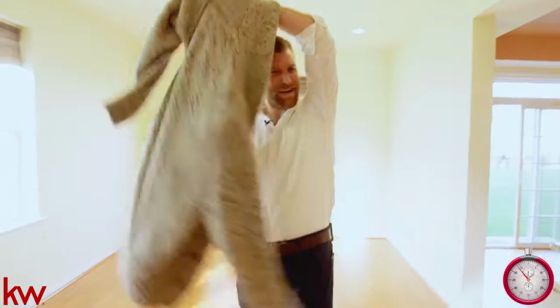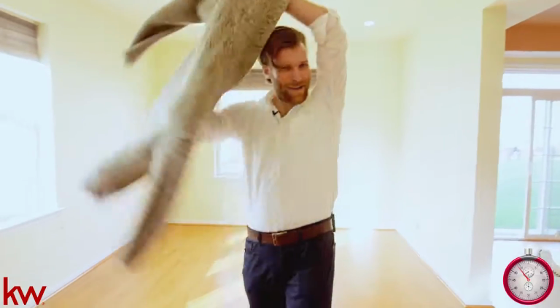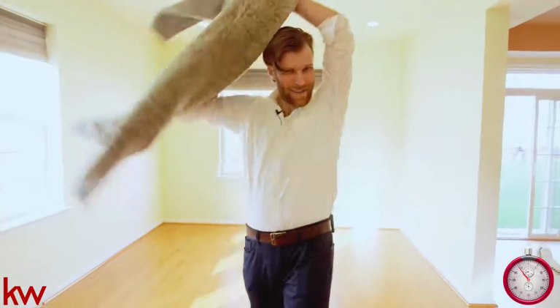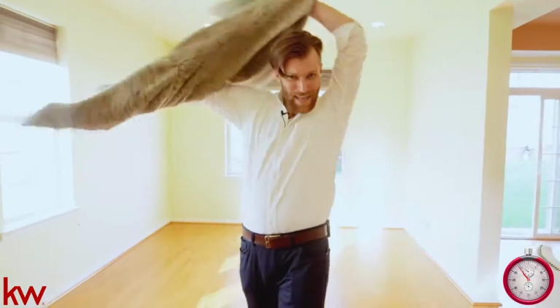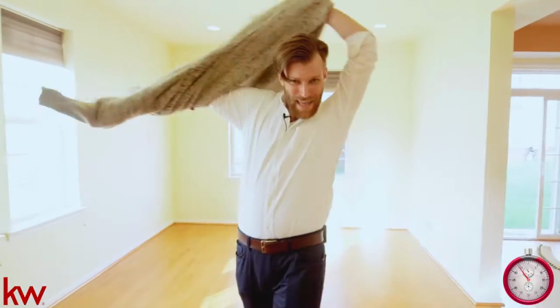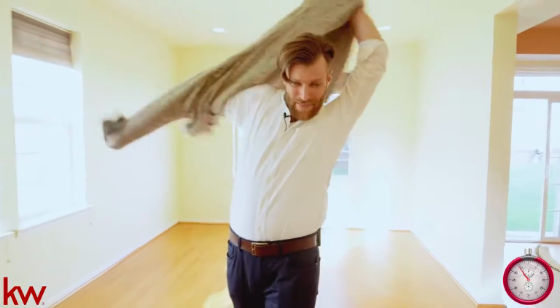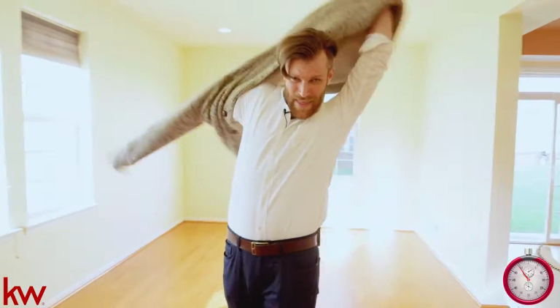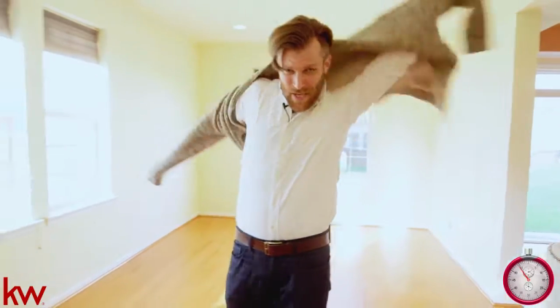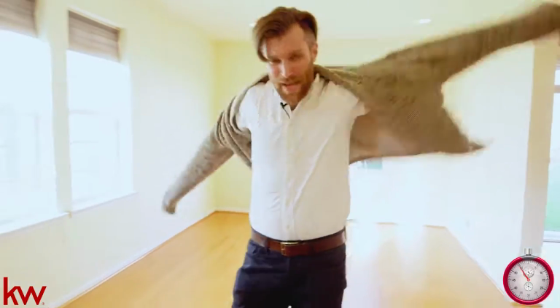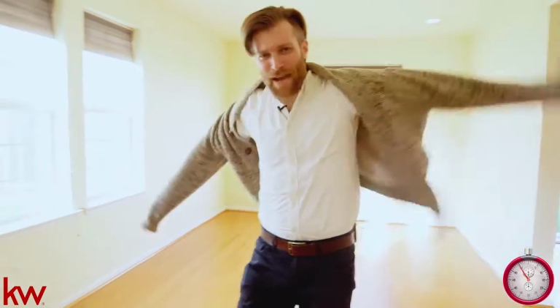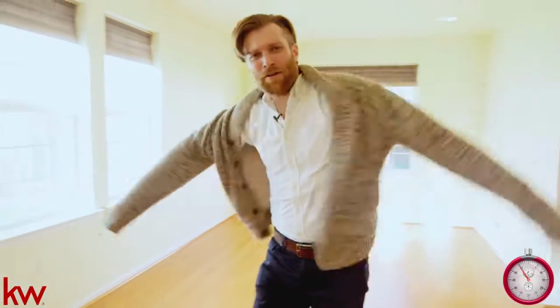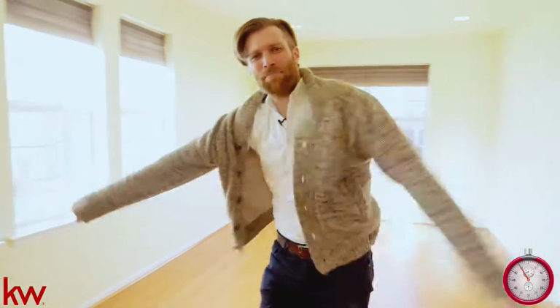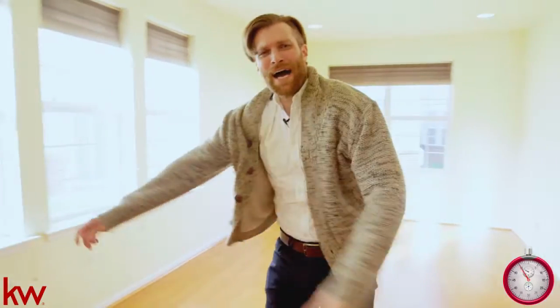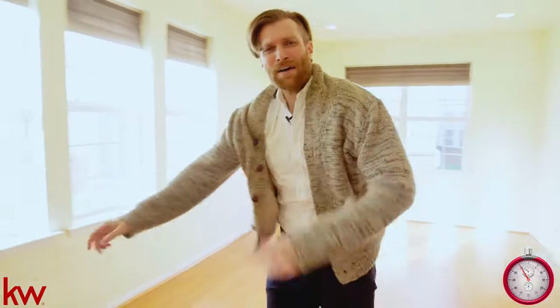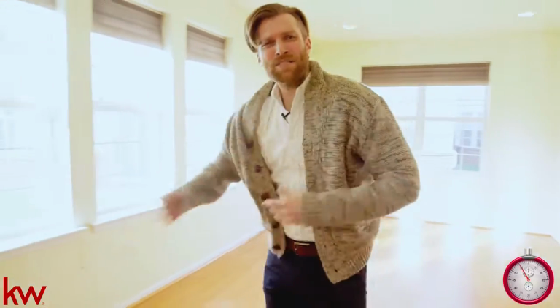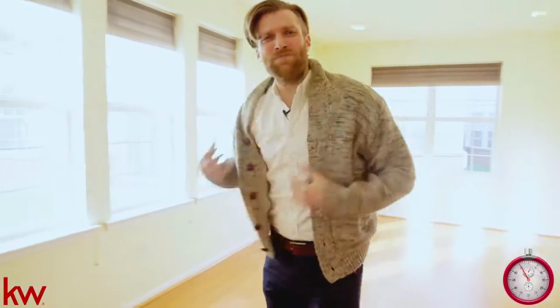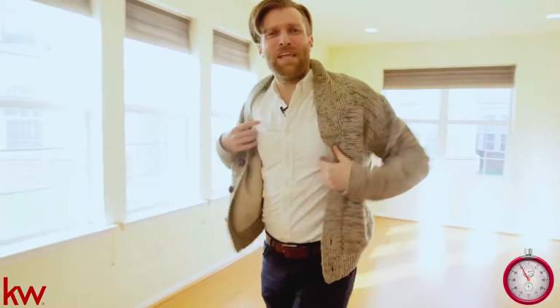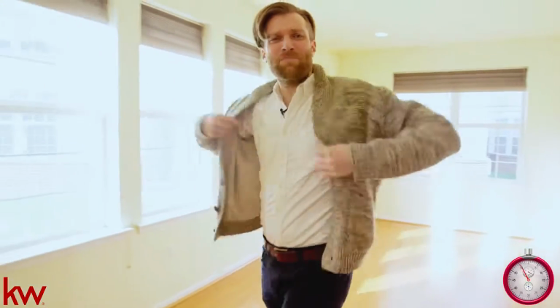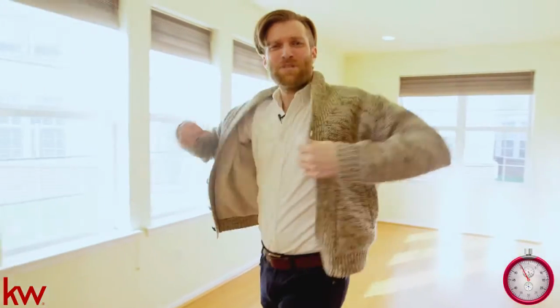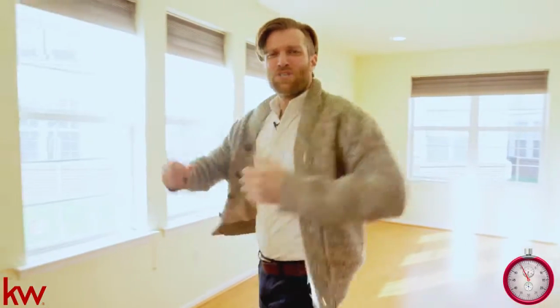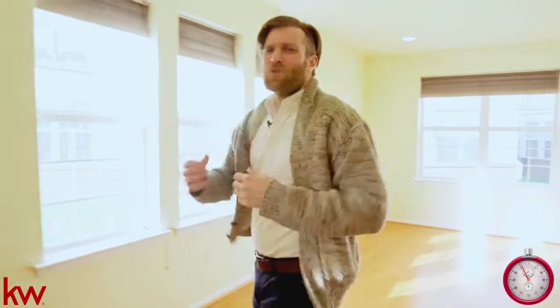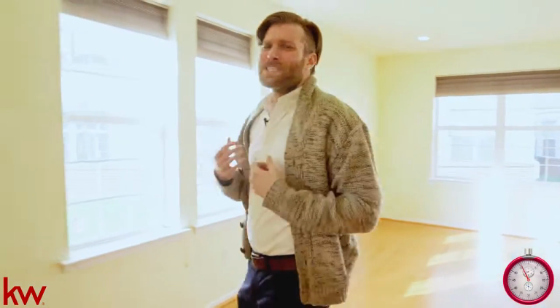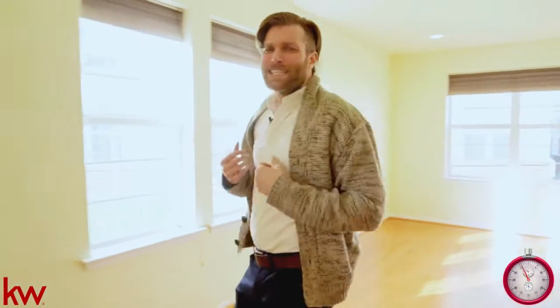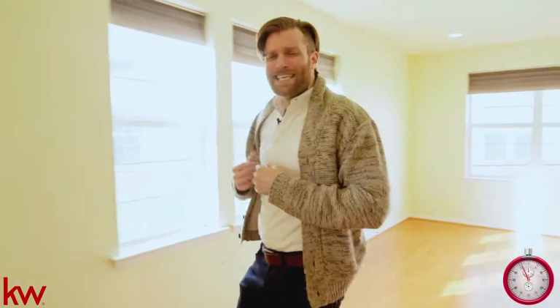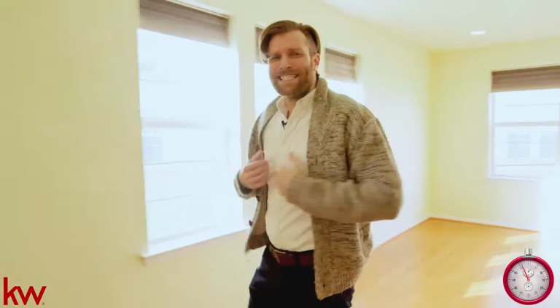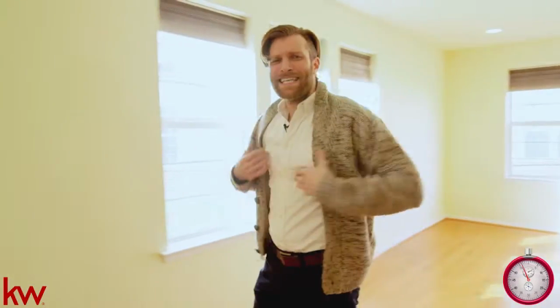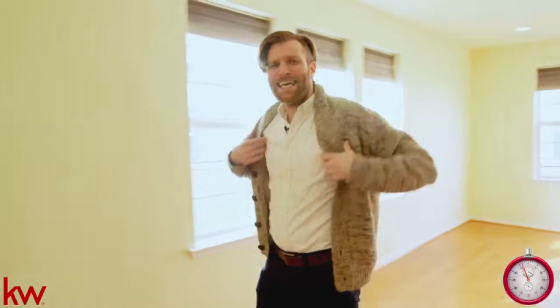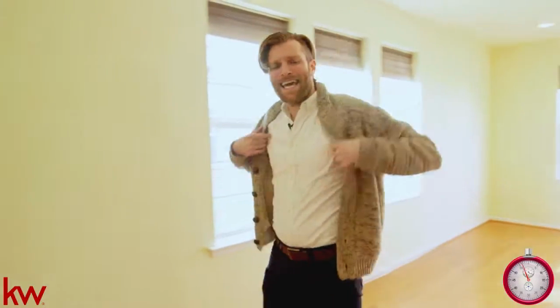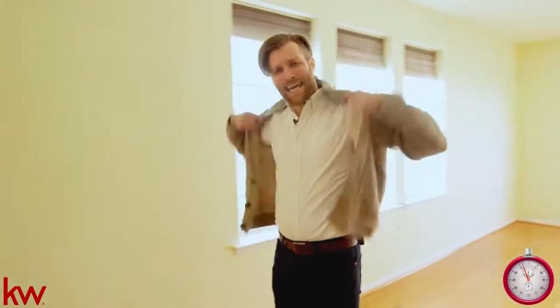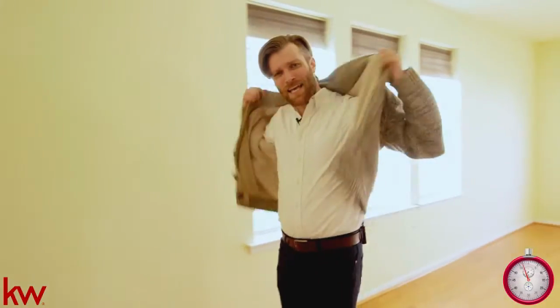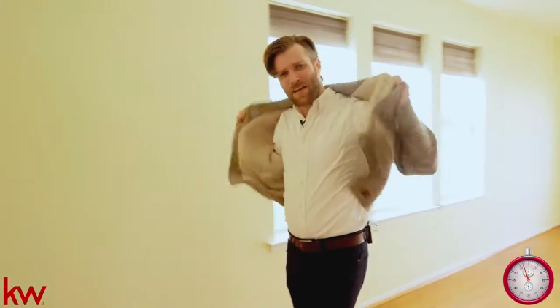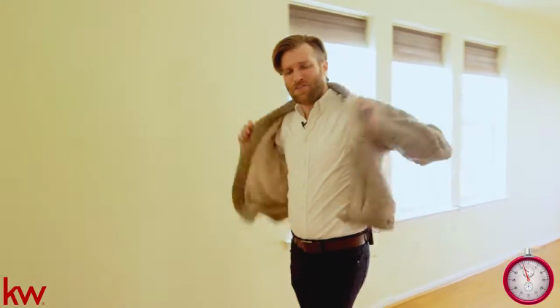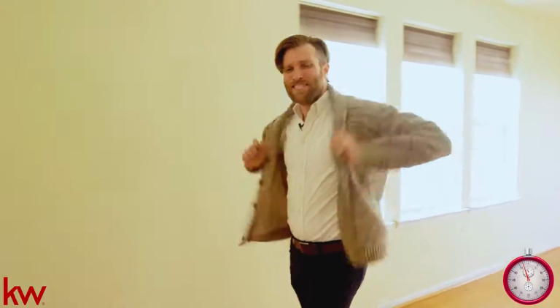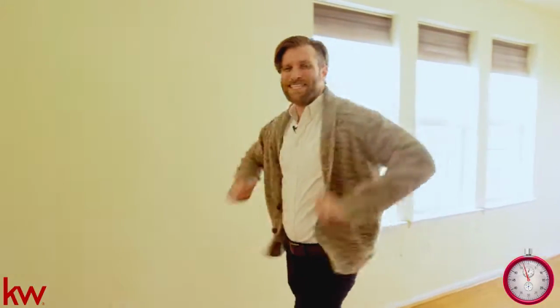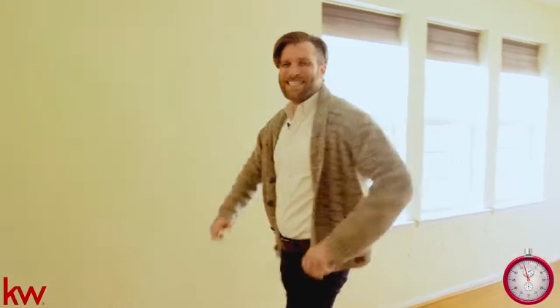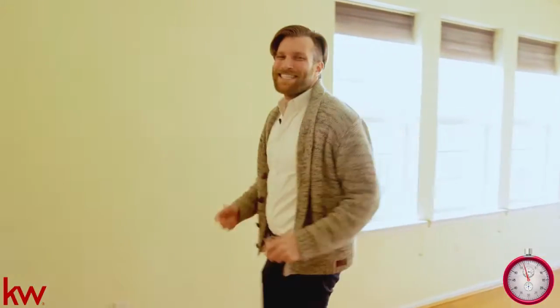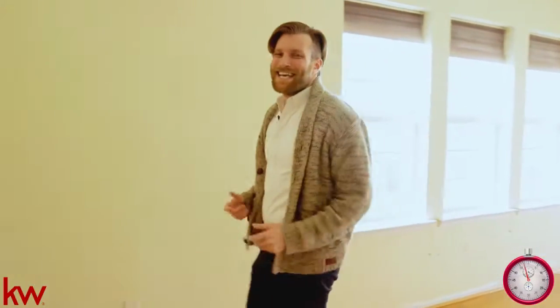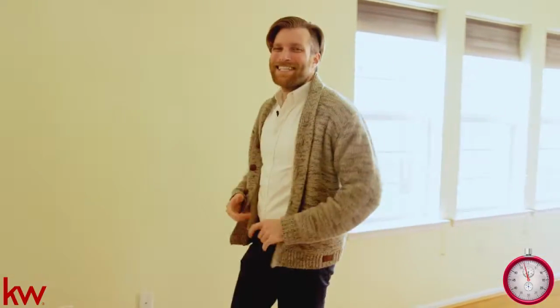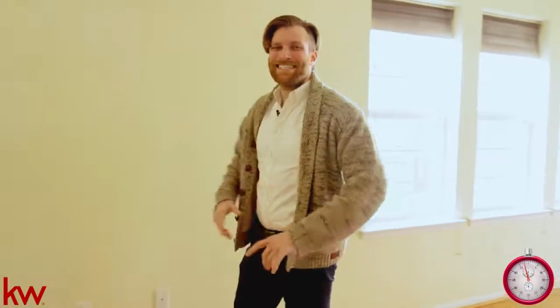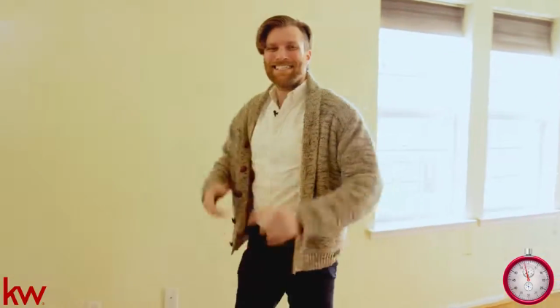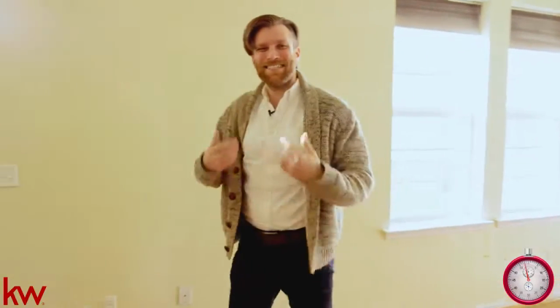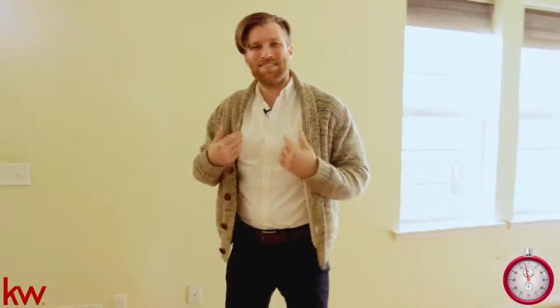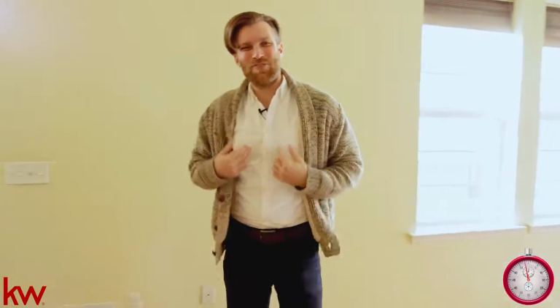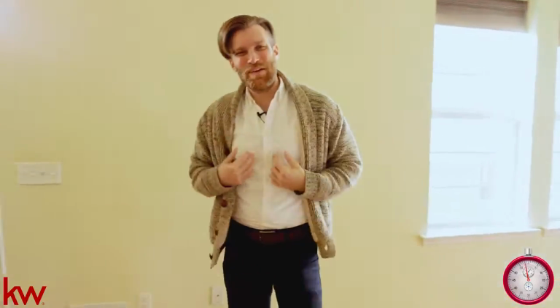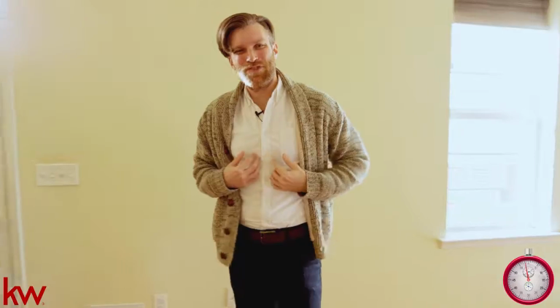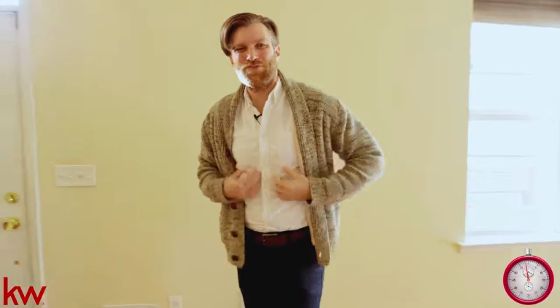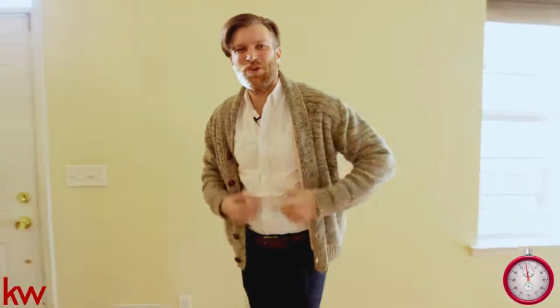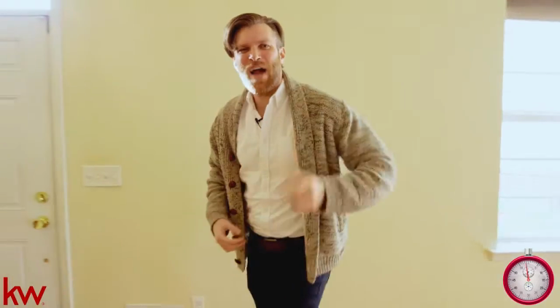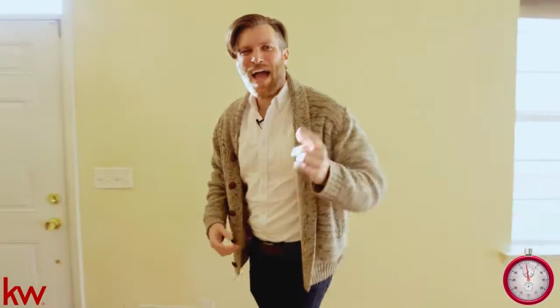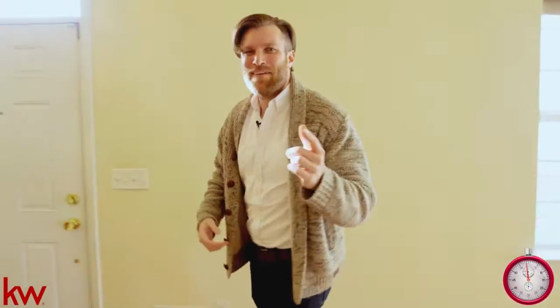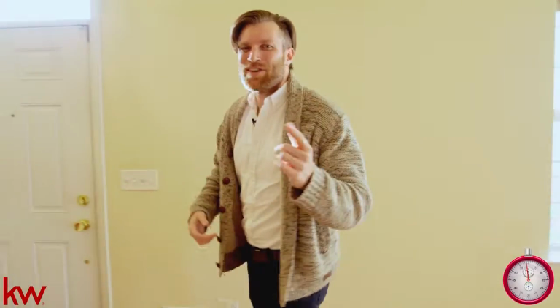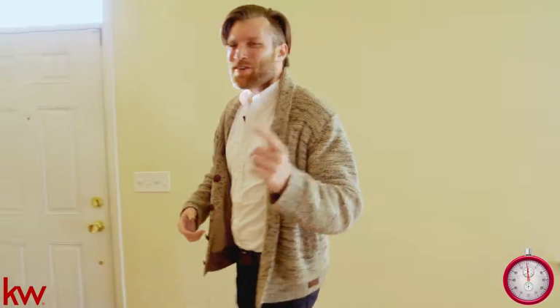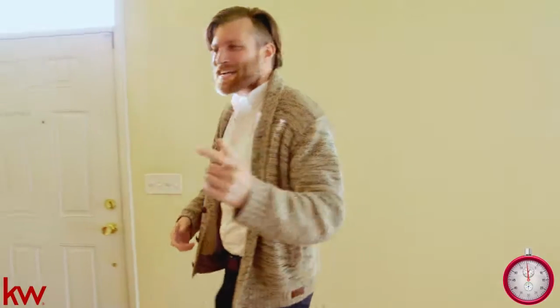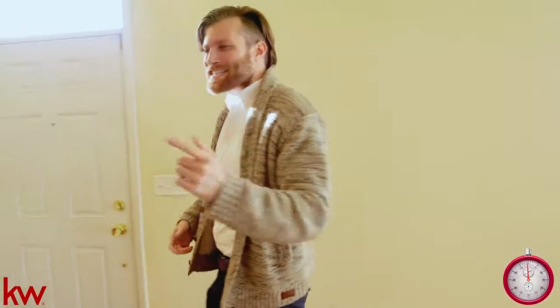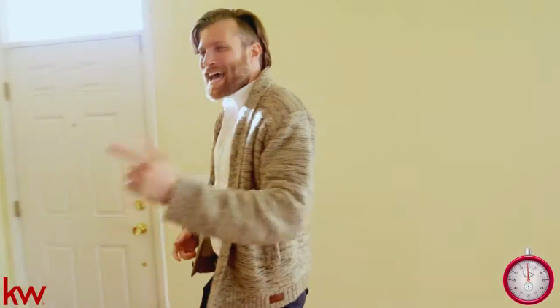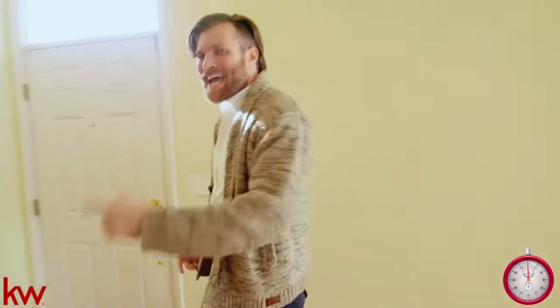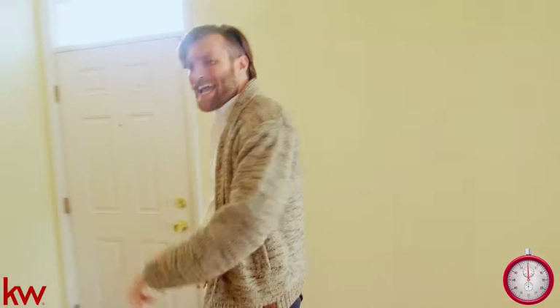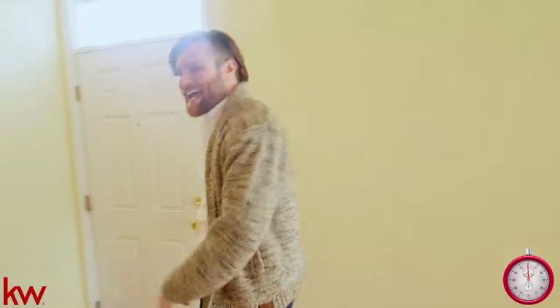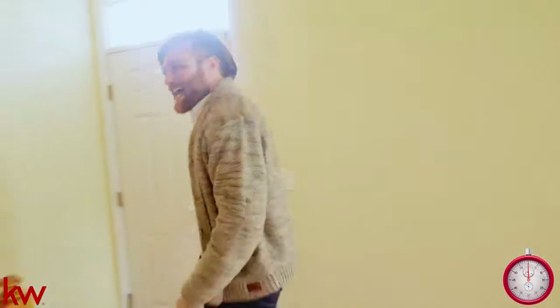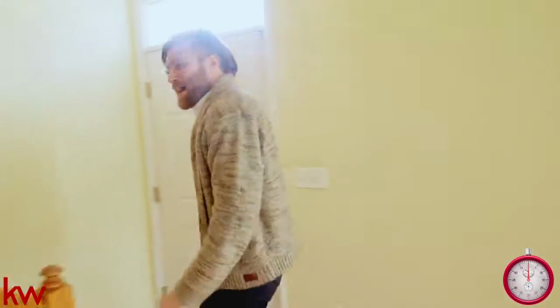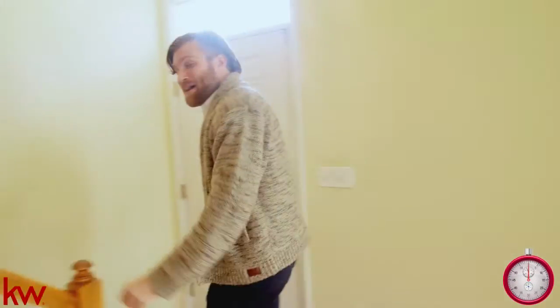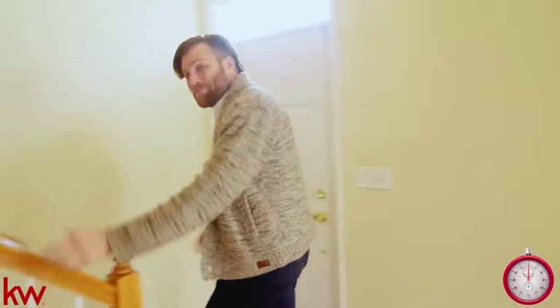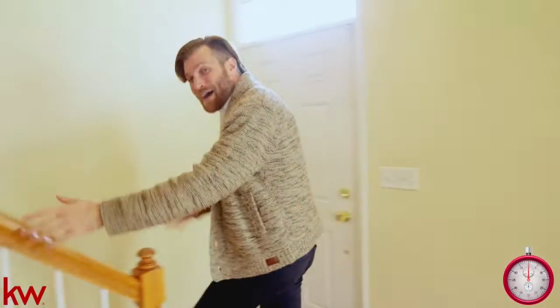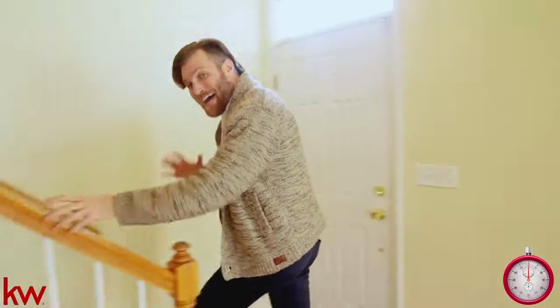And thank you to Aaron Biles for letting me show this listing. And another 60 Second. This is Rafe Sheru. Have a great day. Bye.